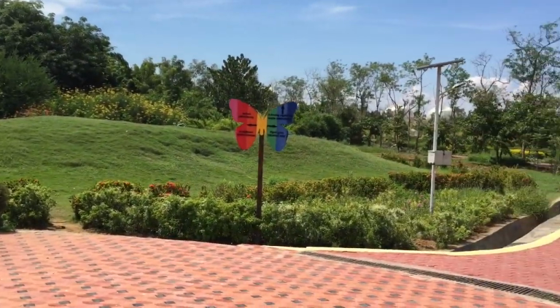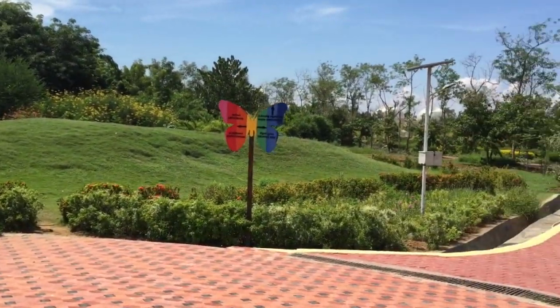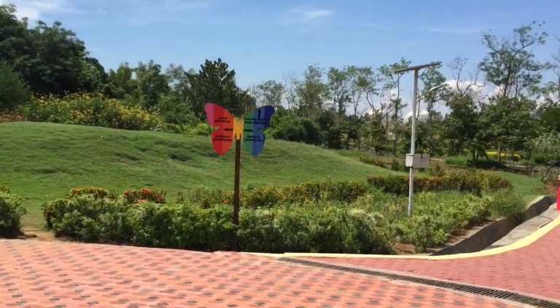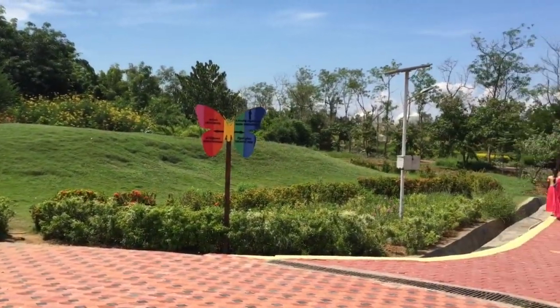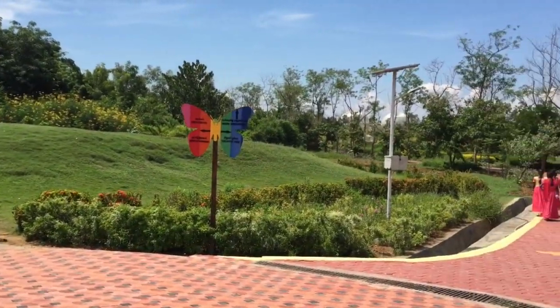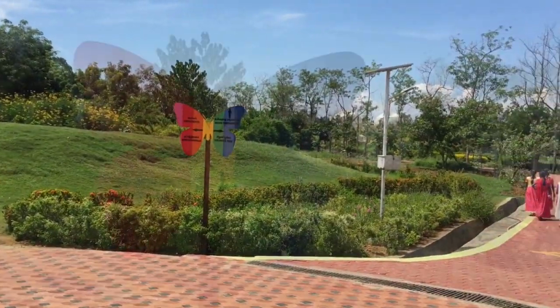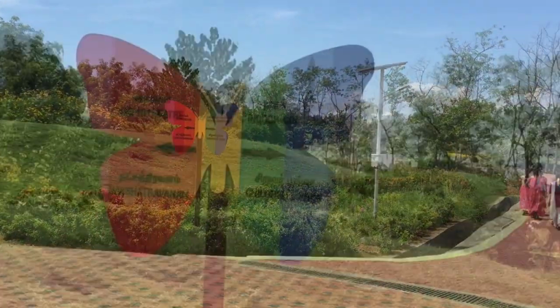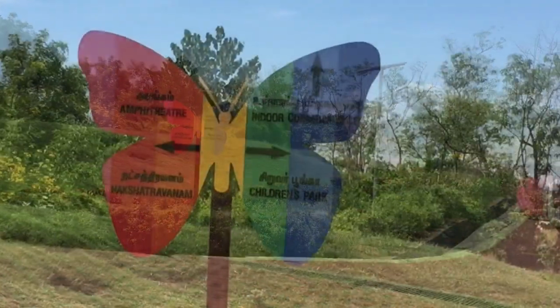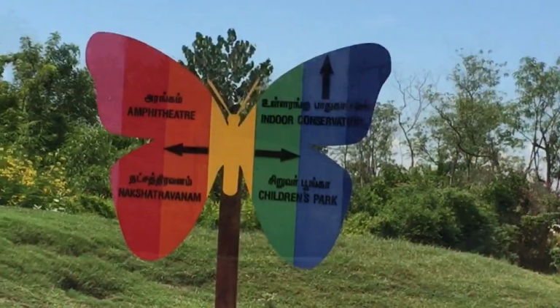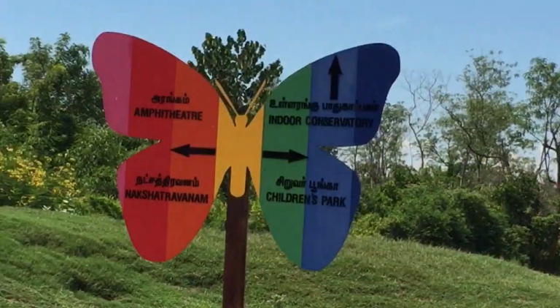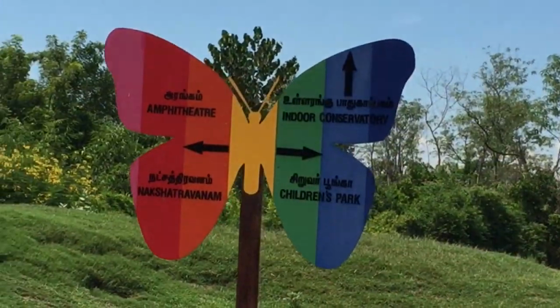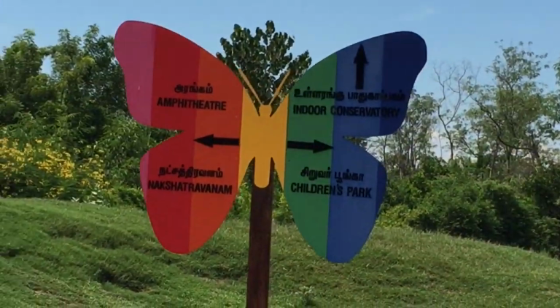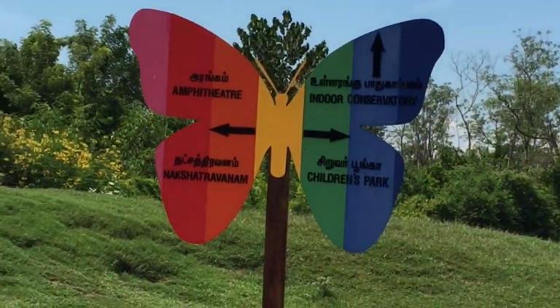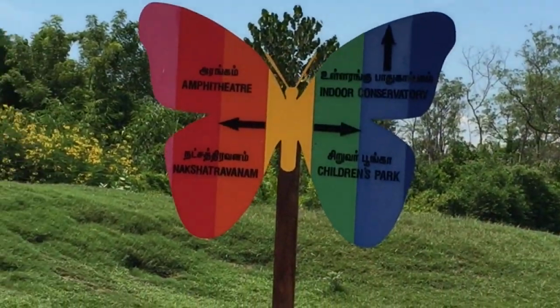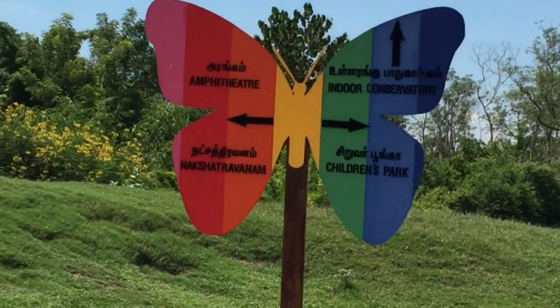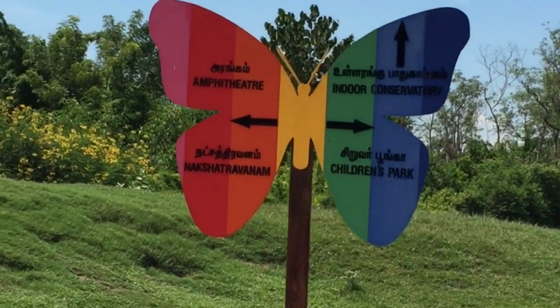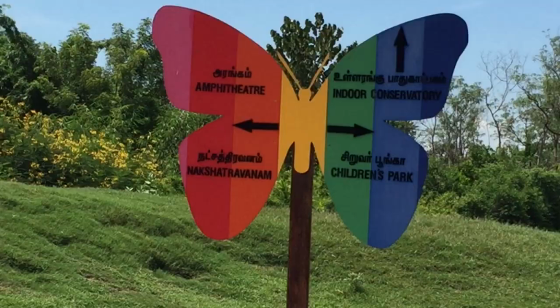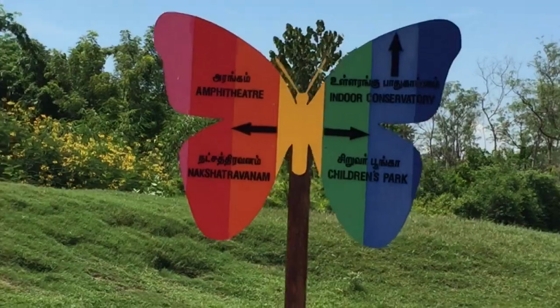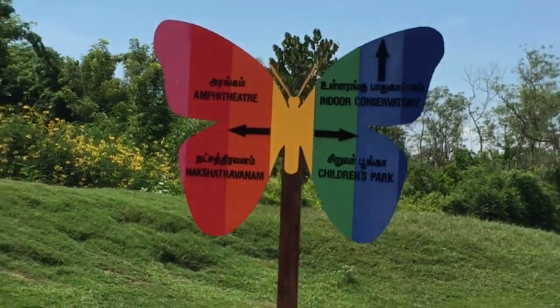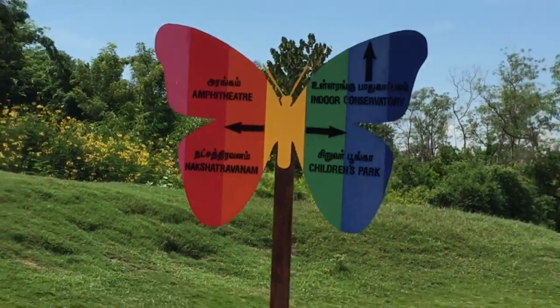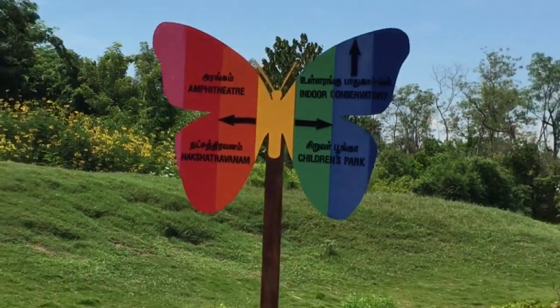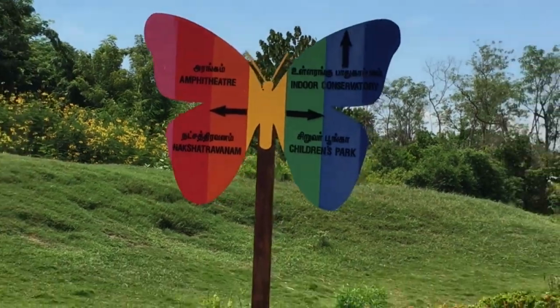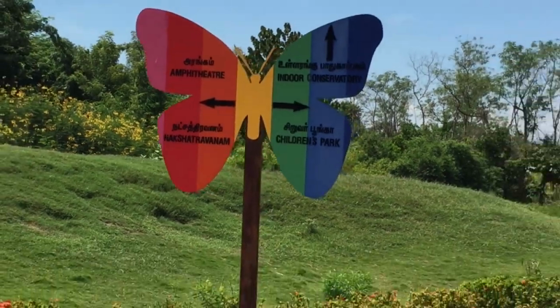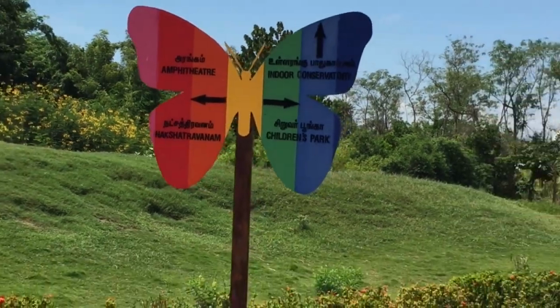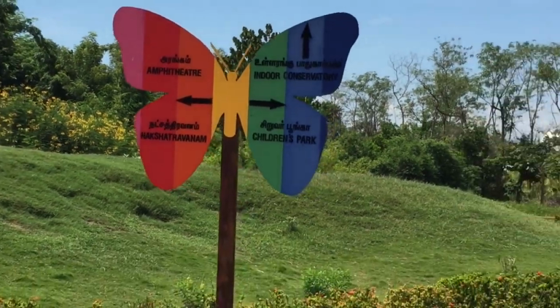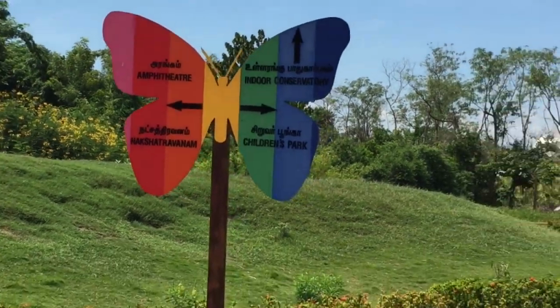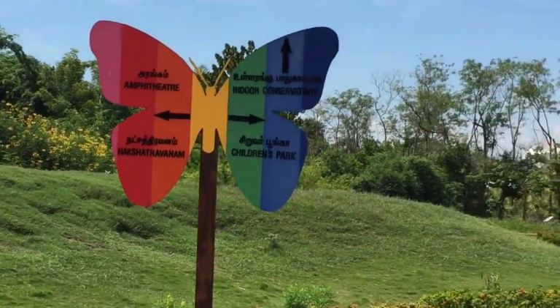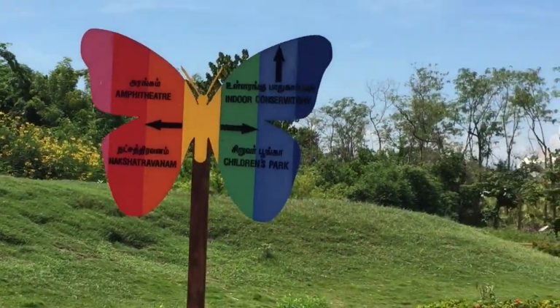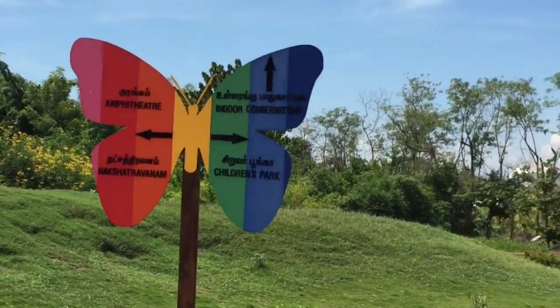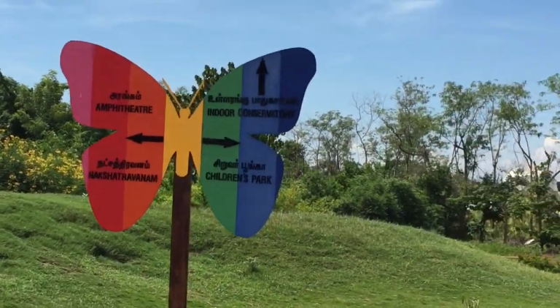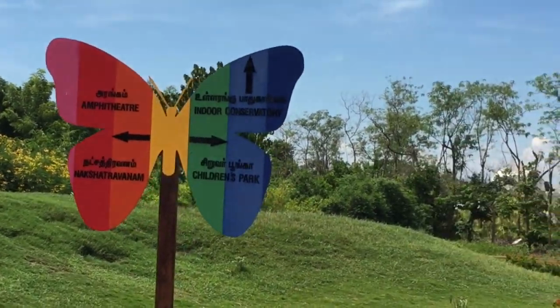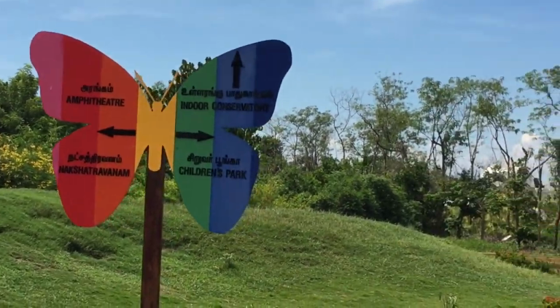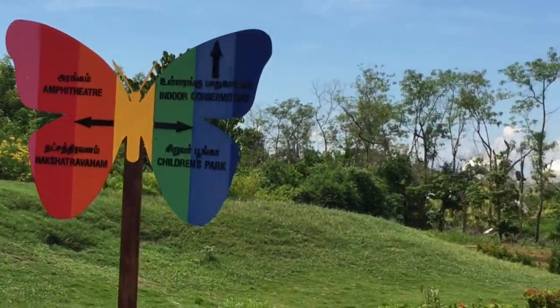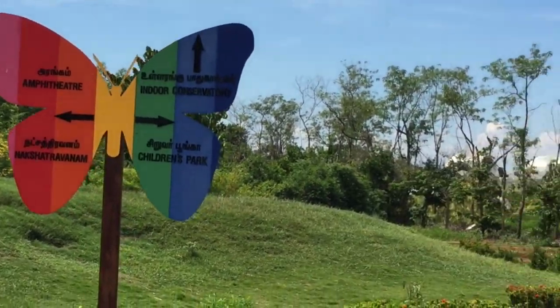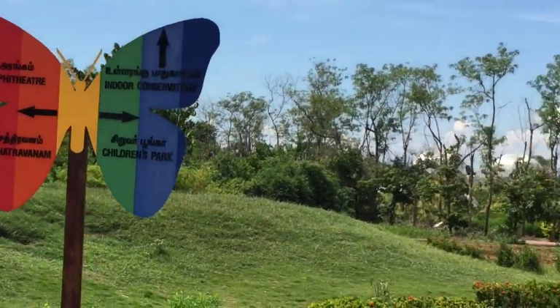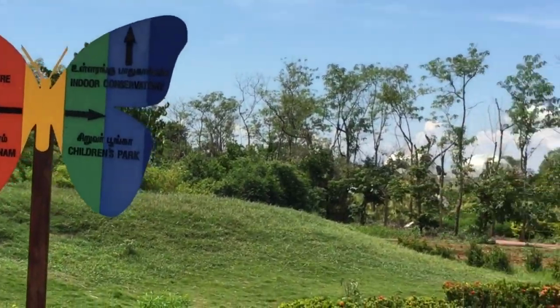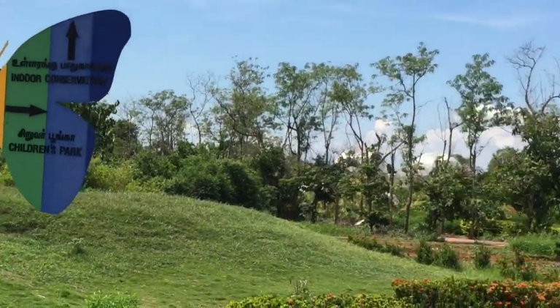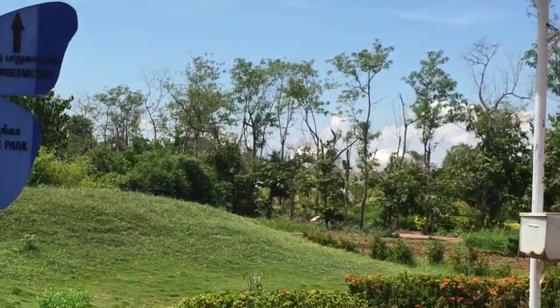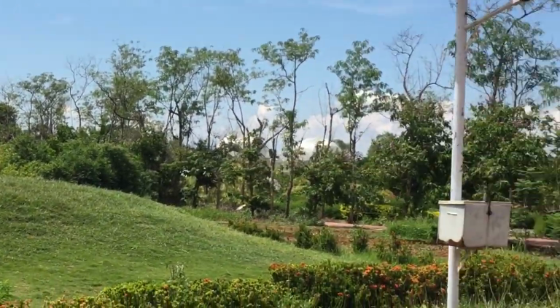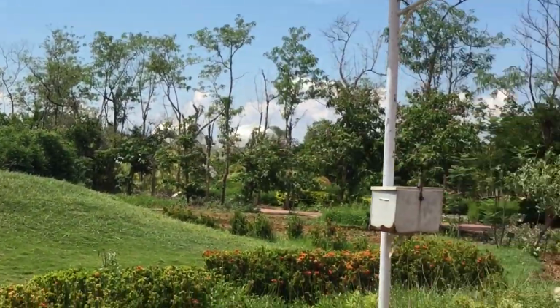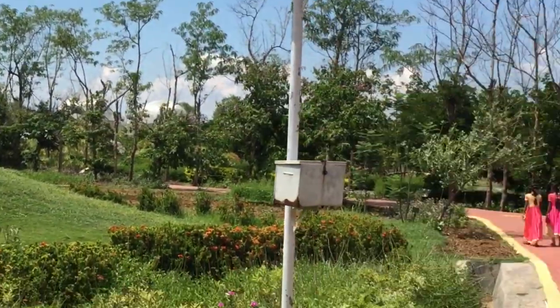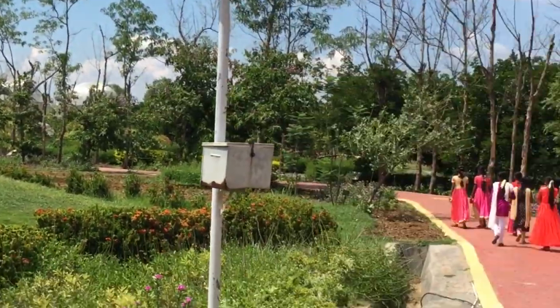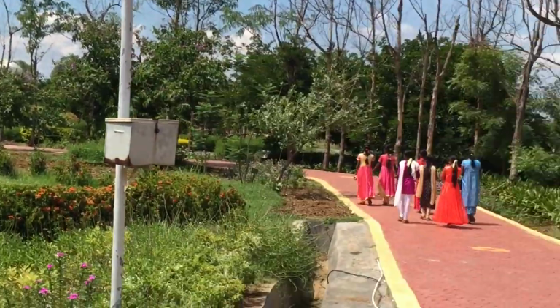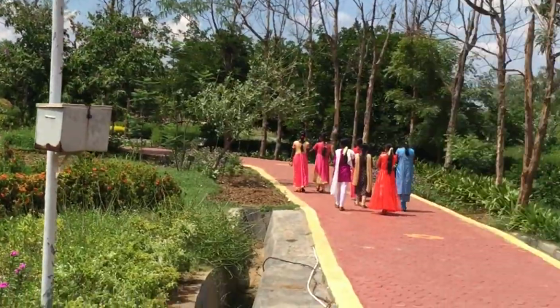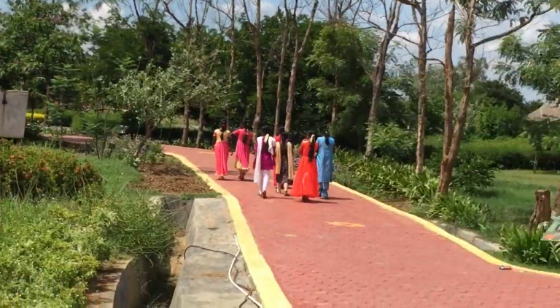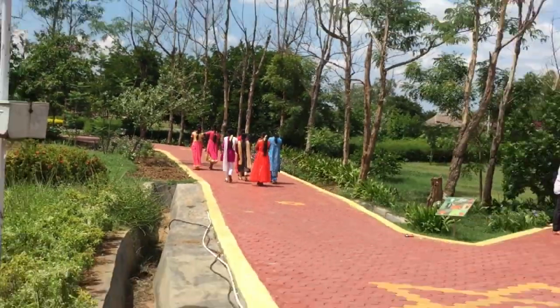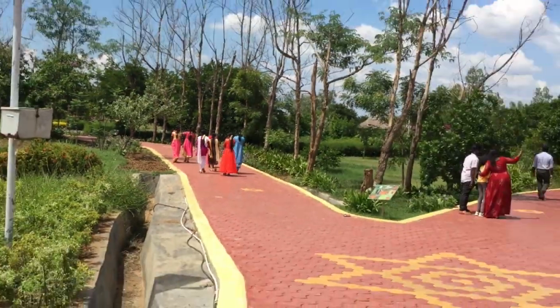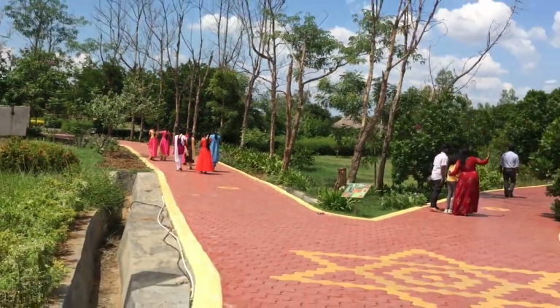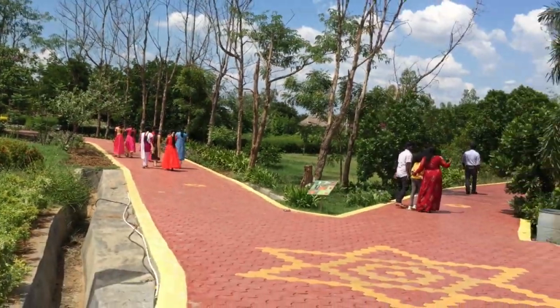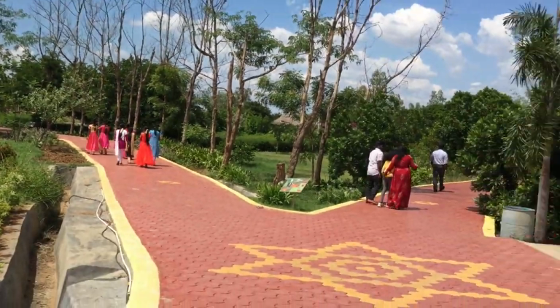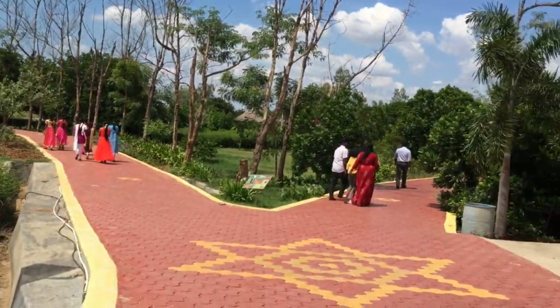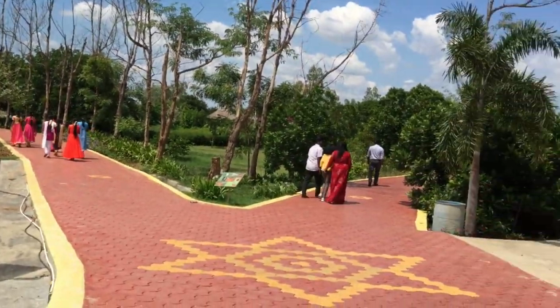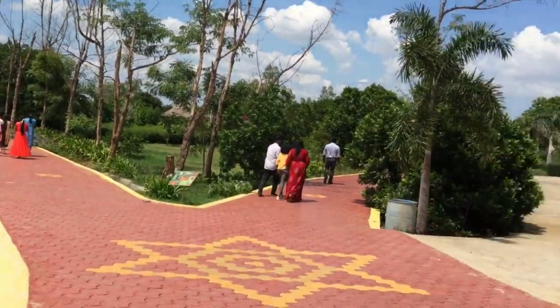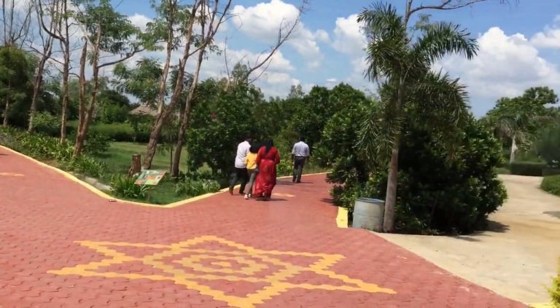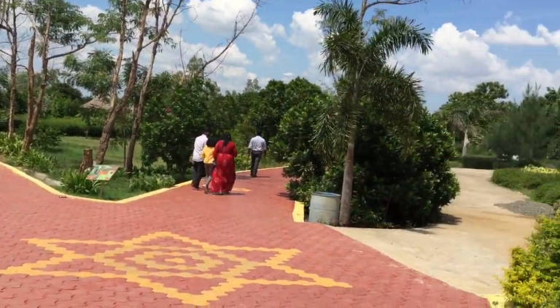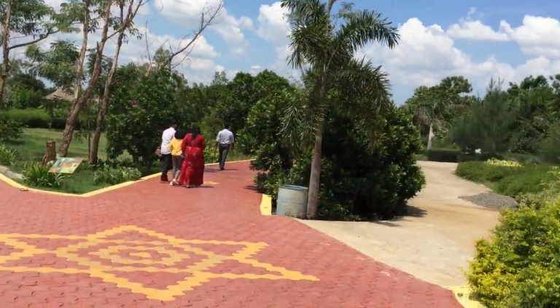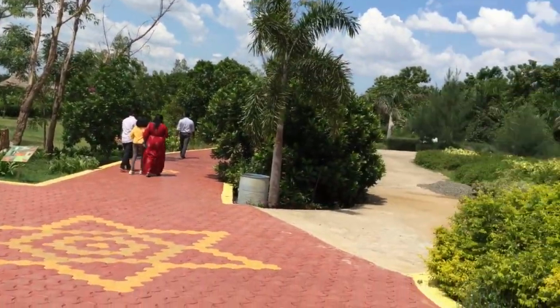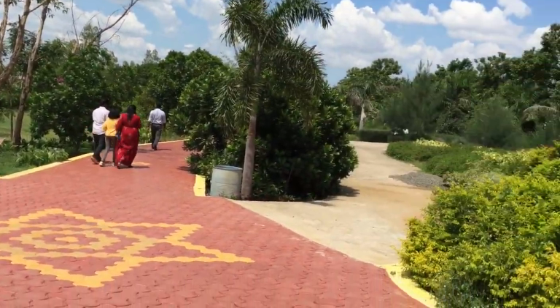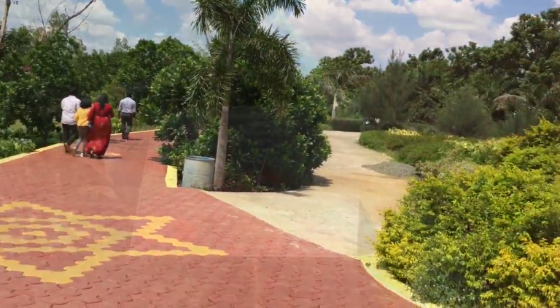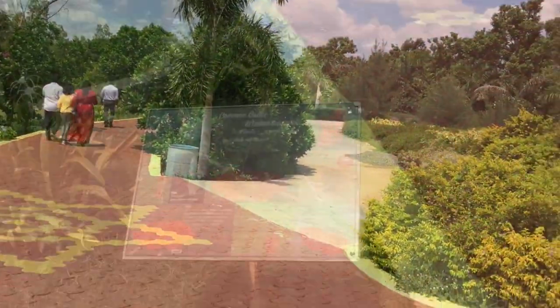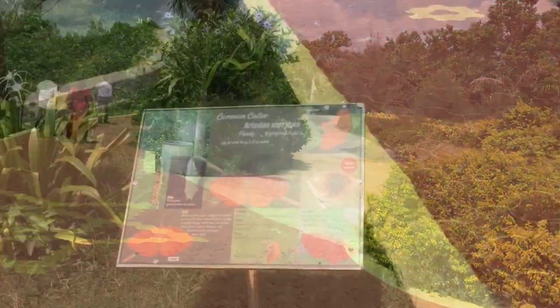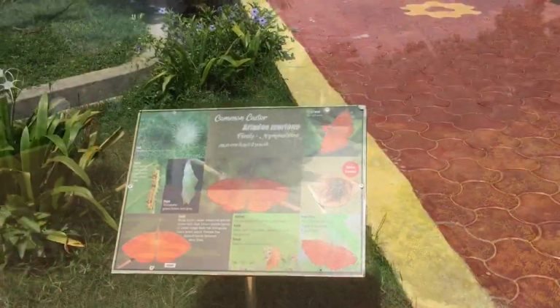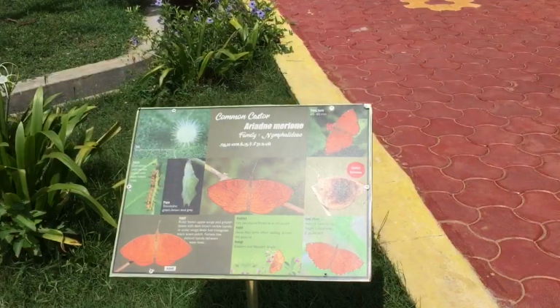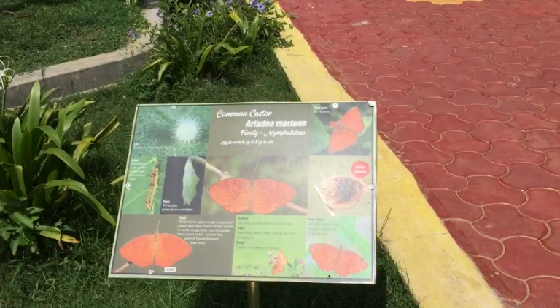Directions are given here. There's an Indo-conservatory, children's park, an amphitheater, etc.